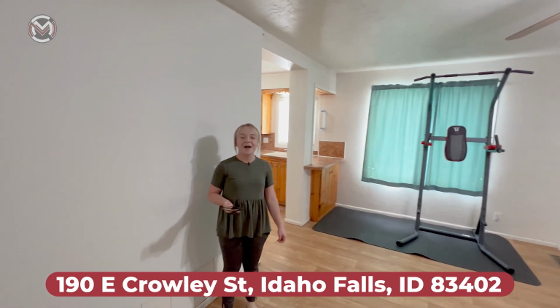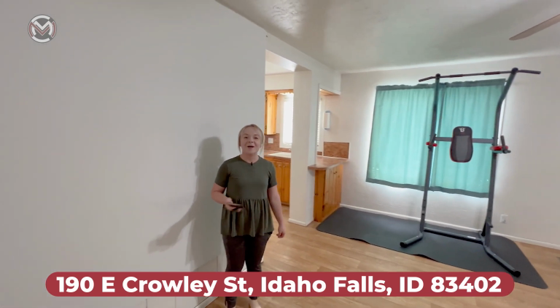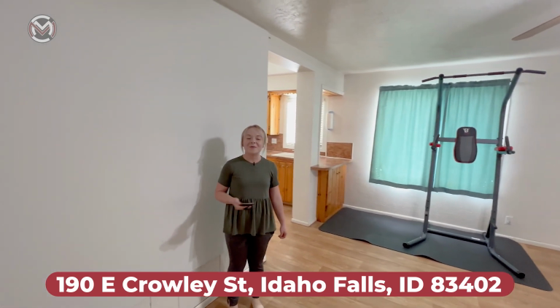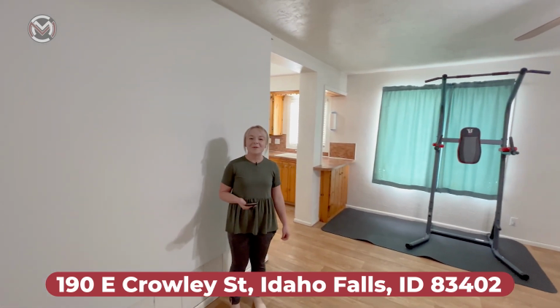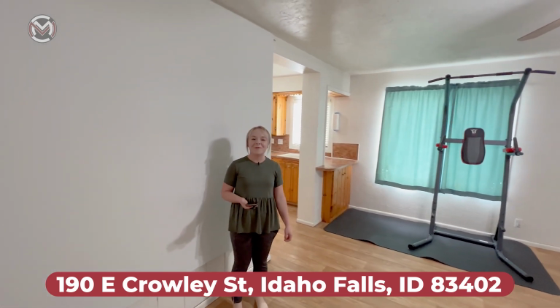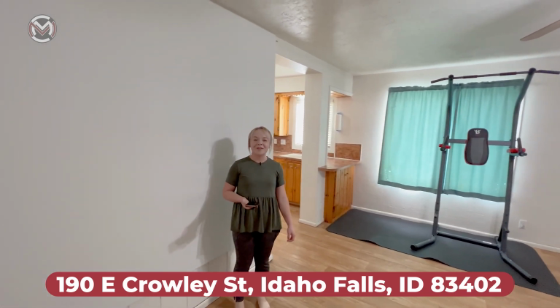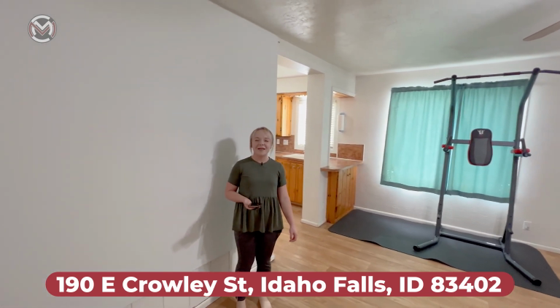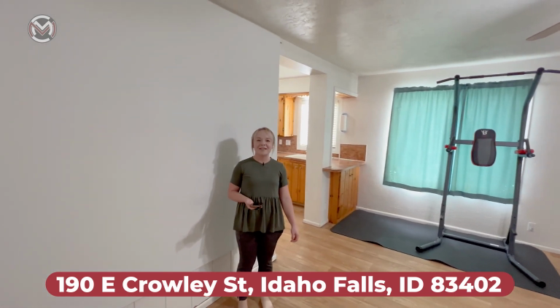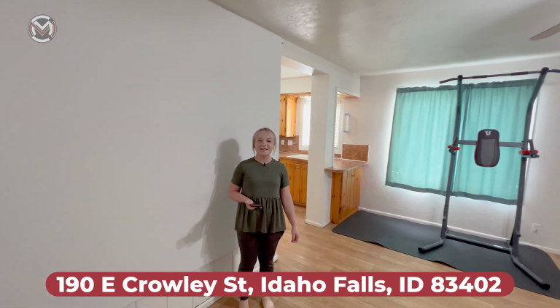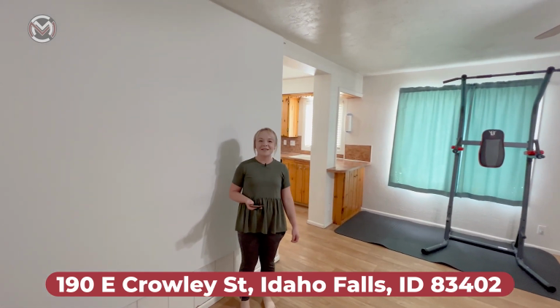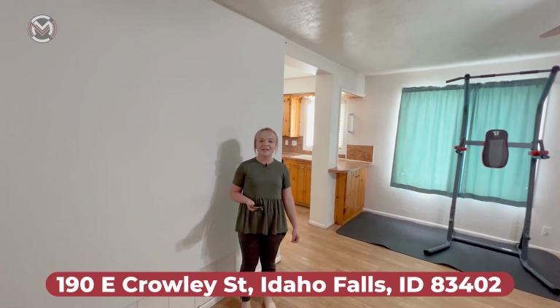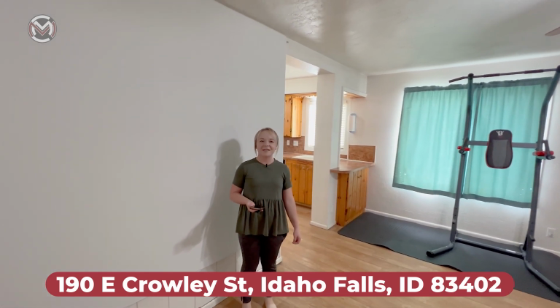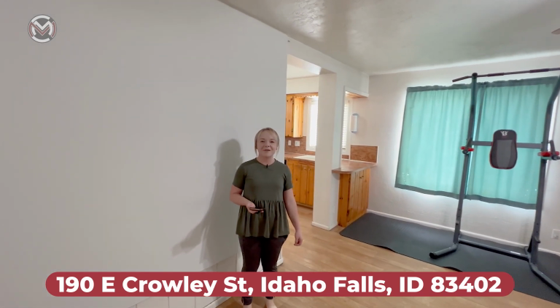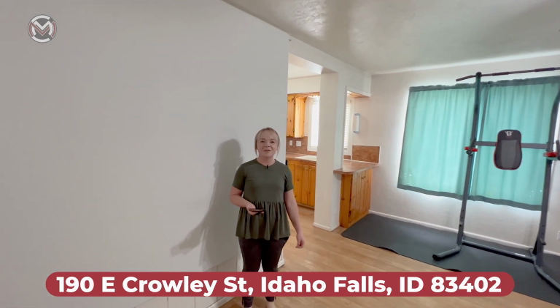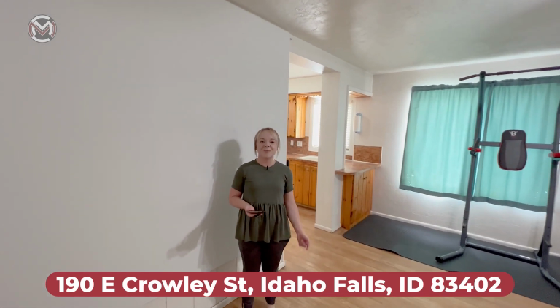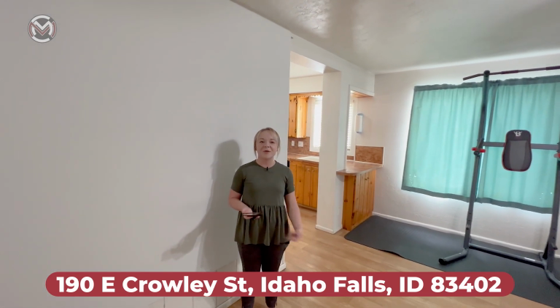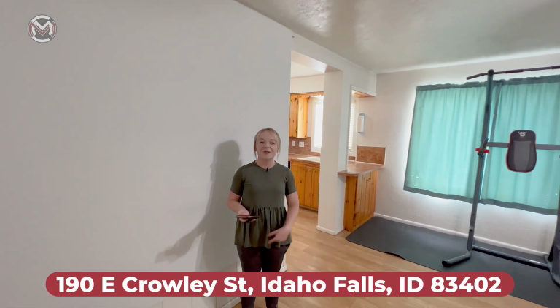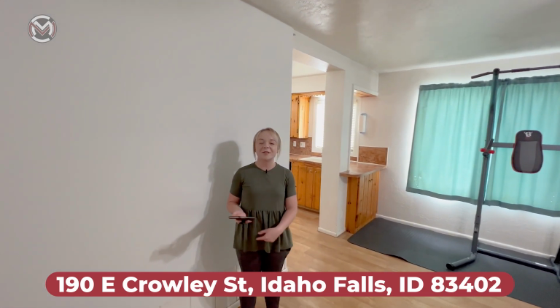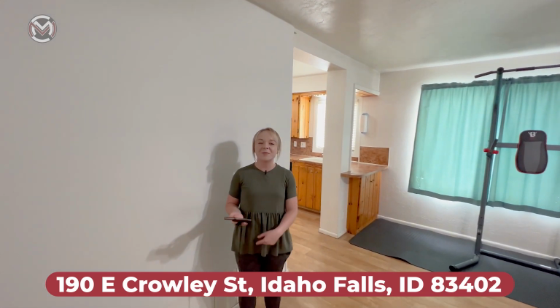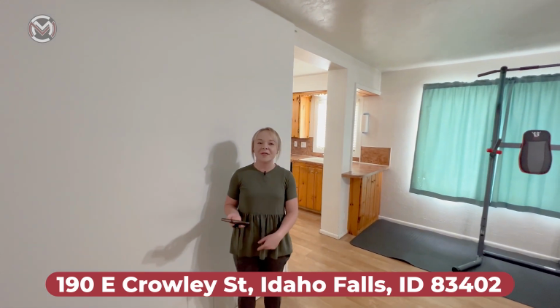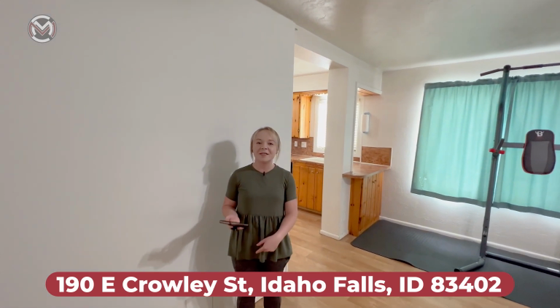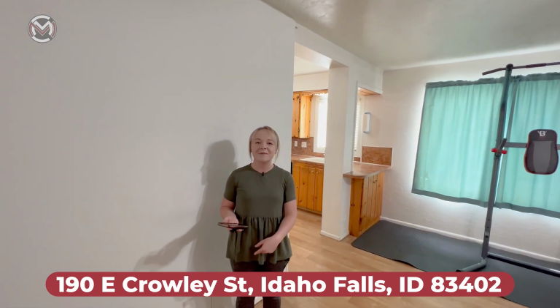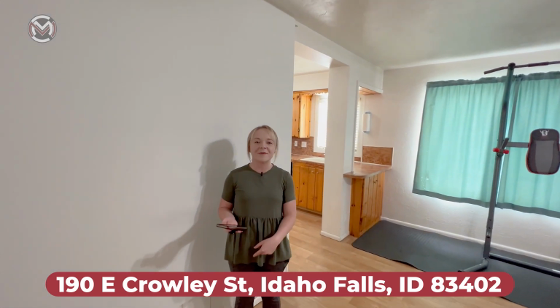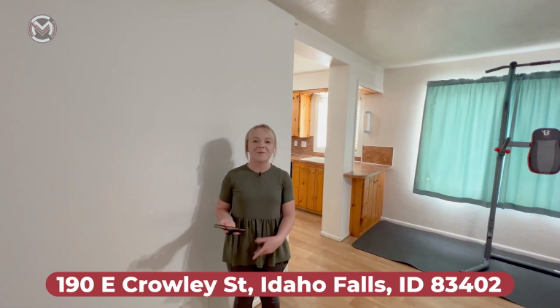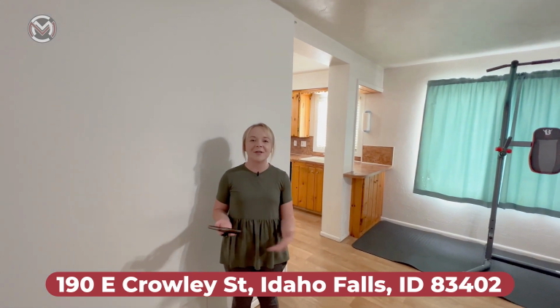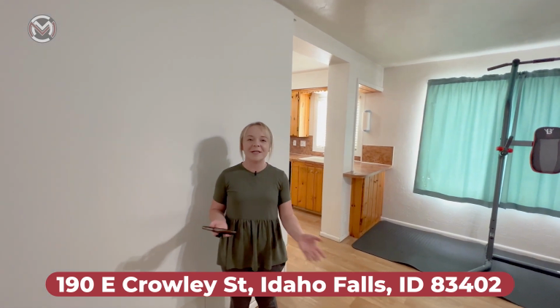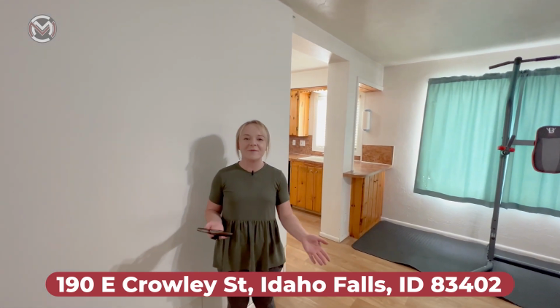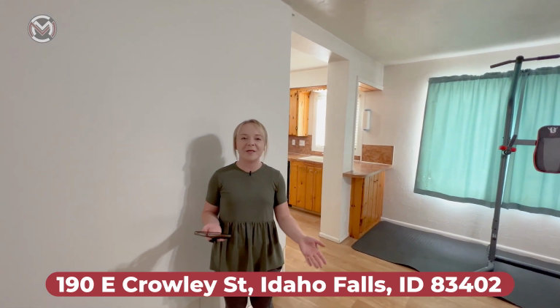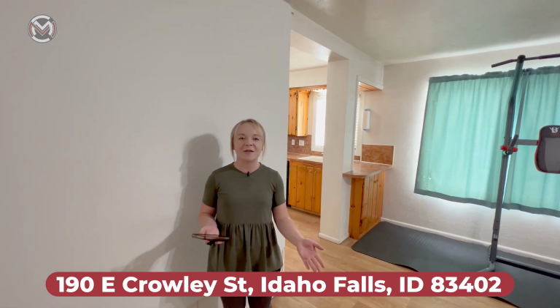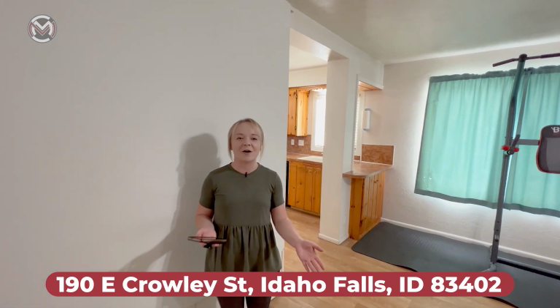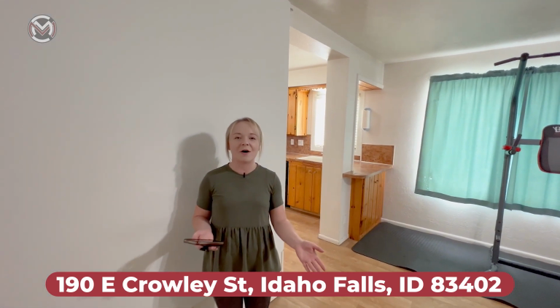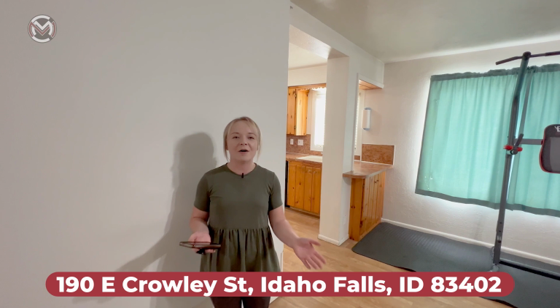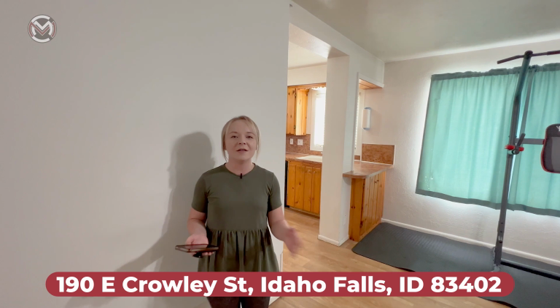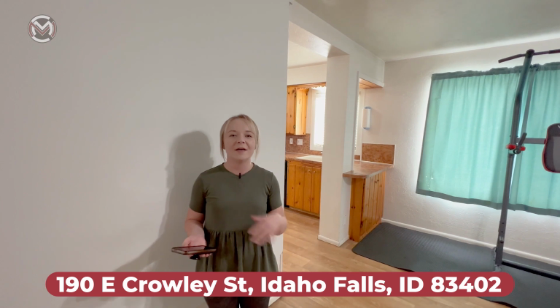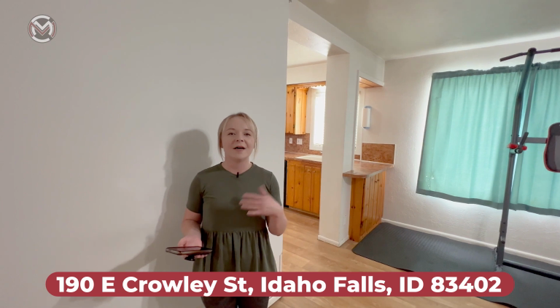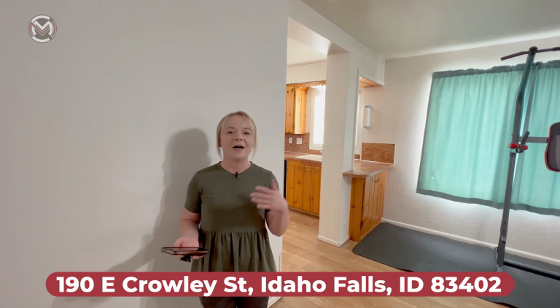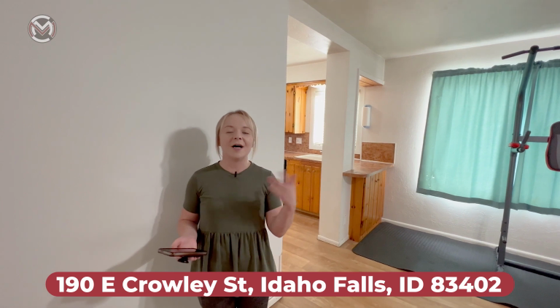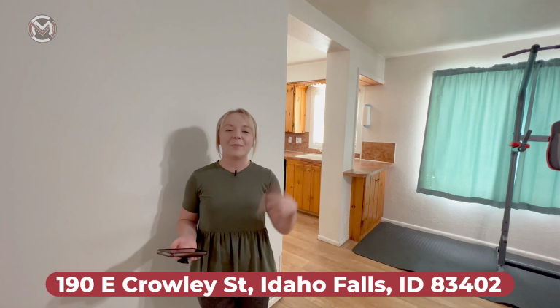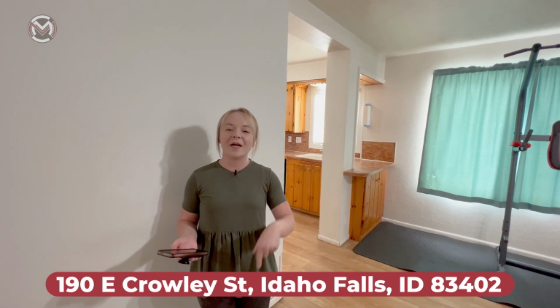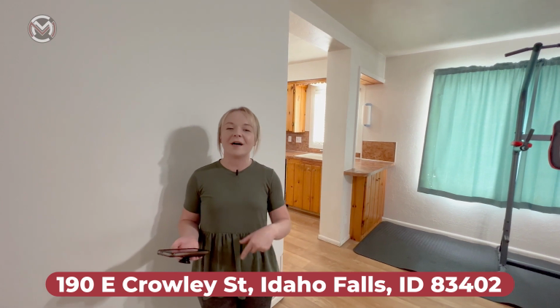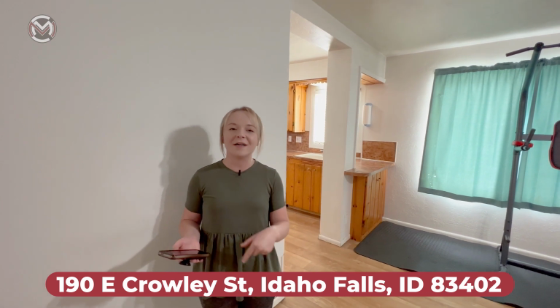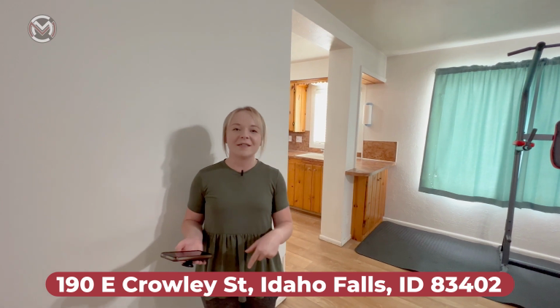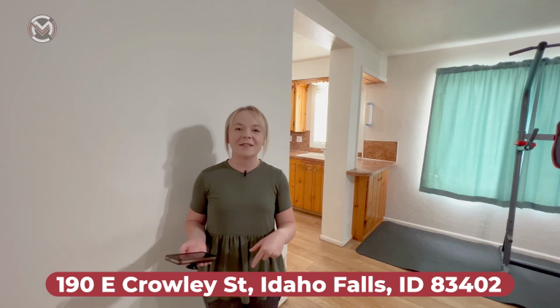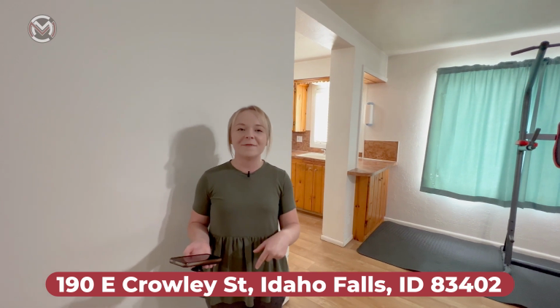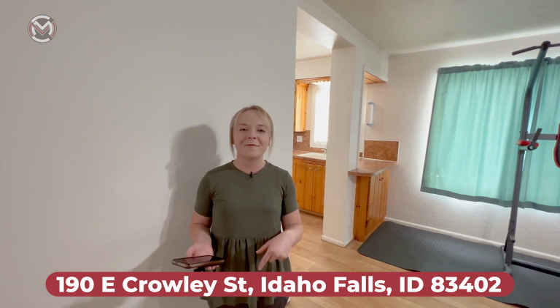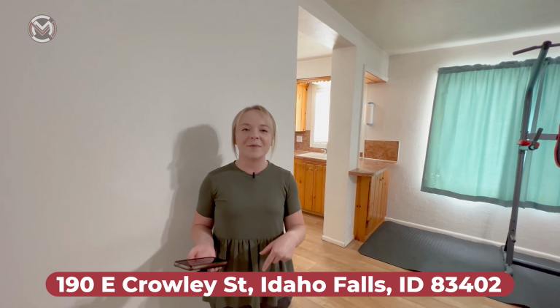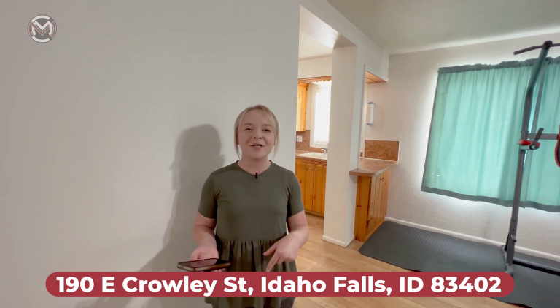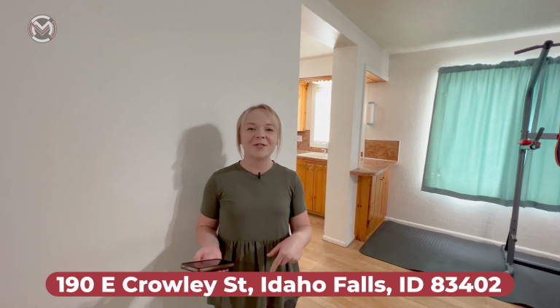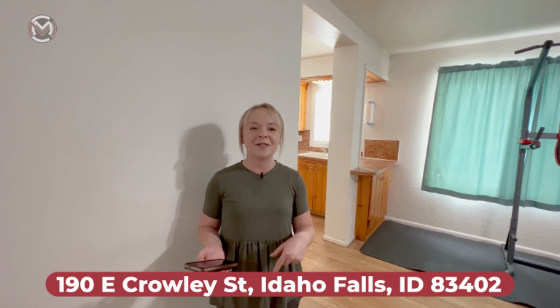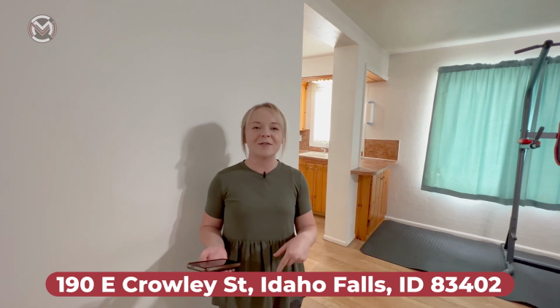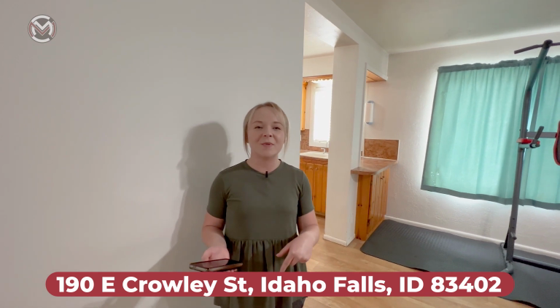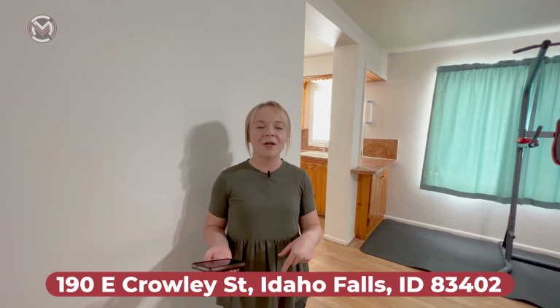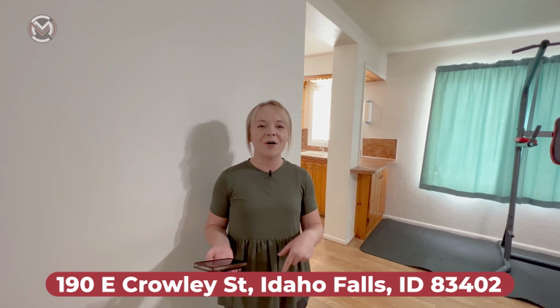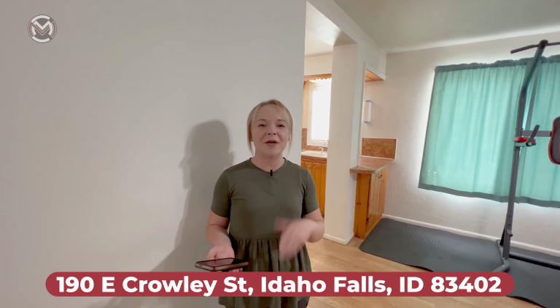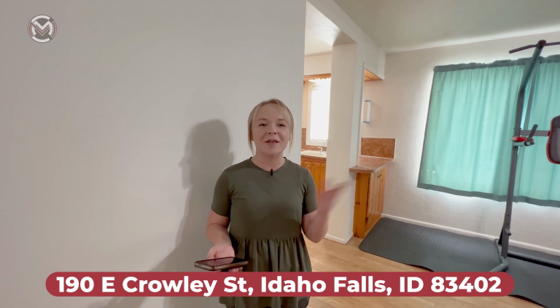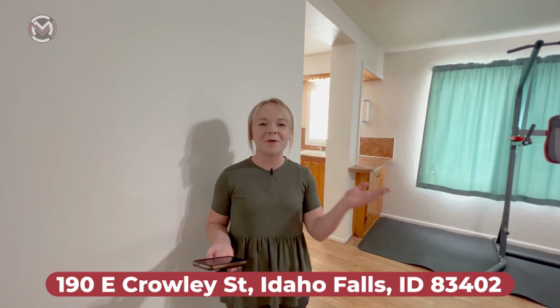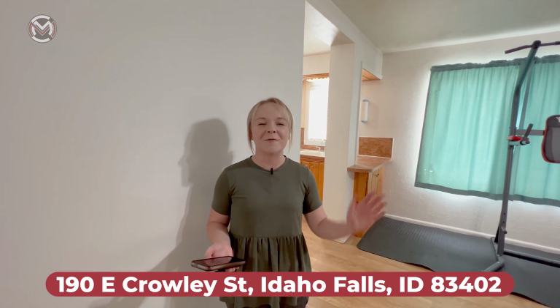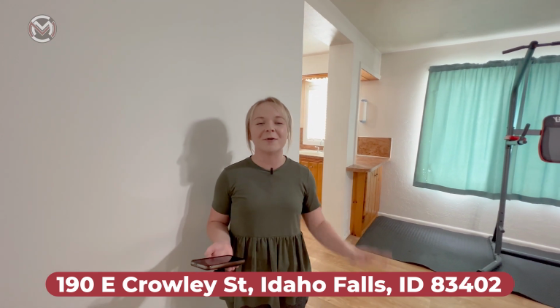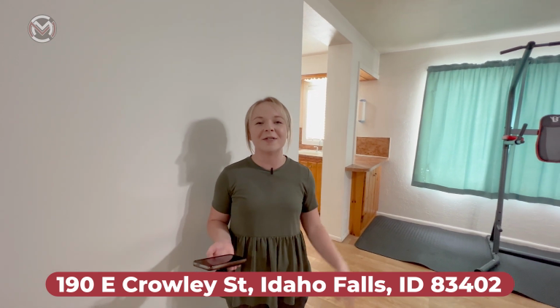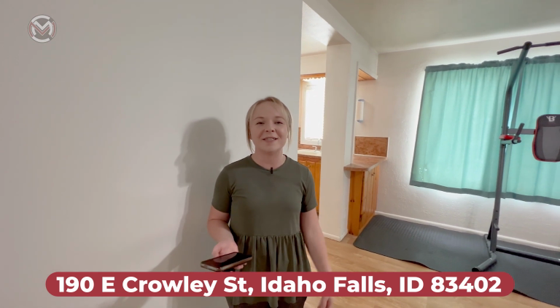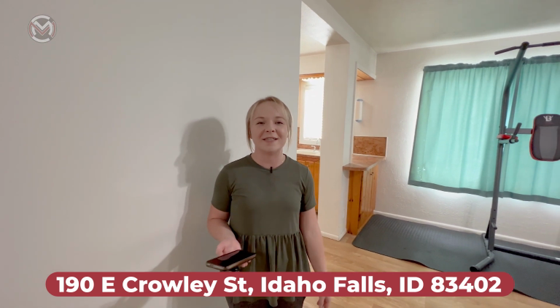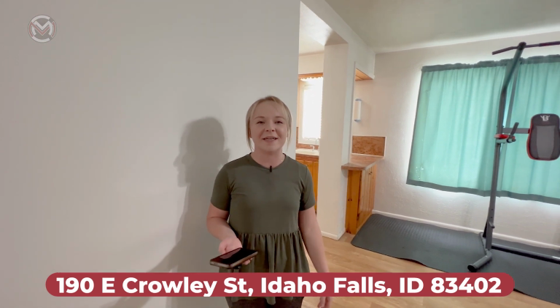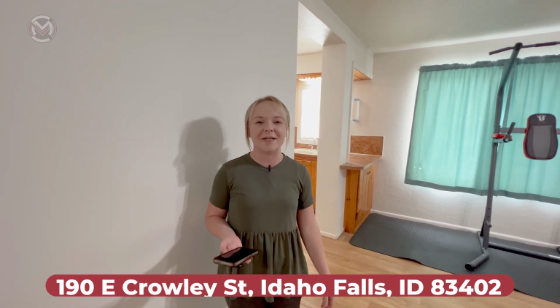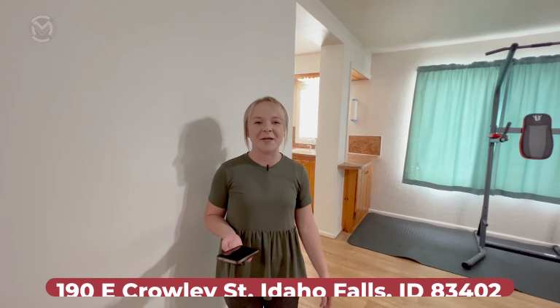If you'd like to see this house in person, please feel free to give me a call. My contact information is below — I look forward to seeing you.